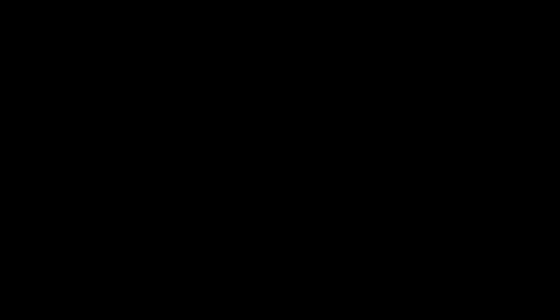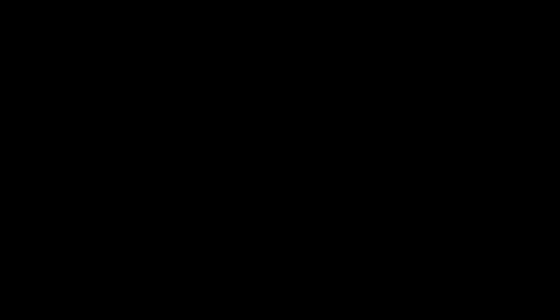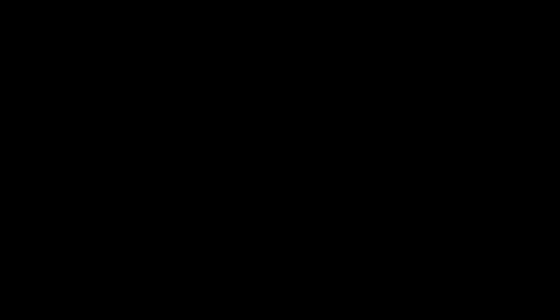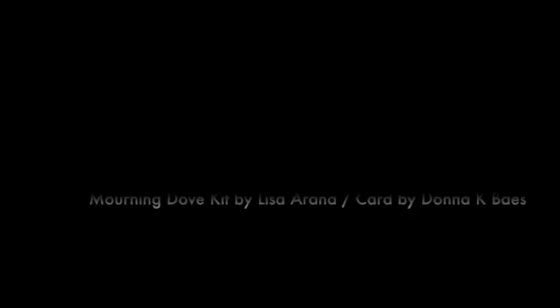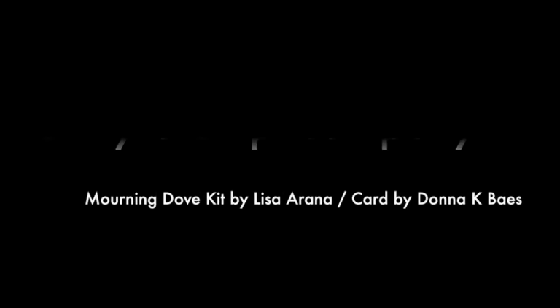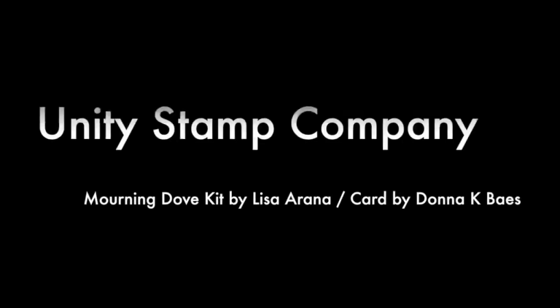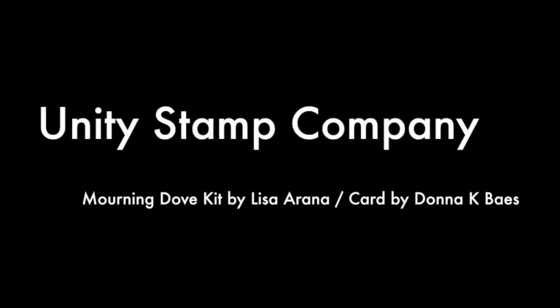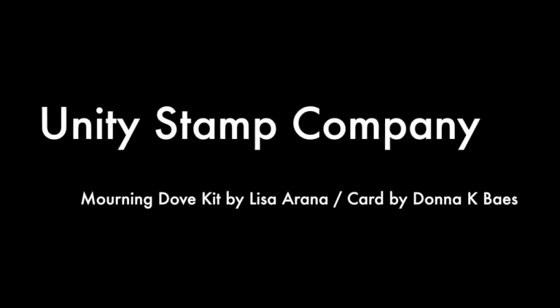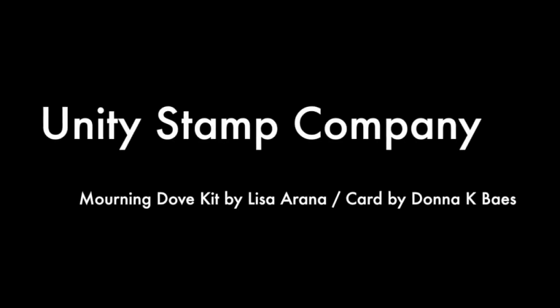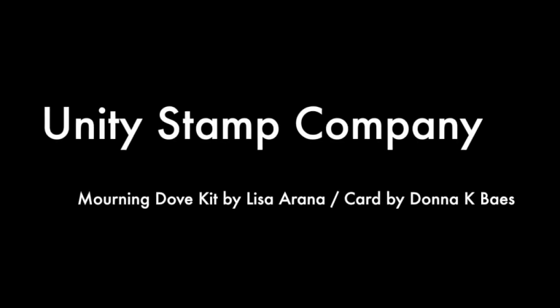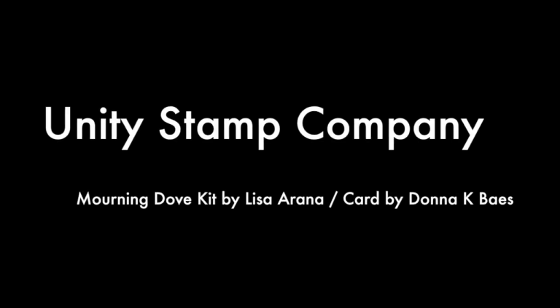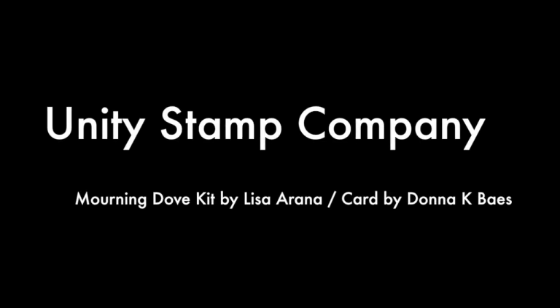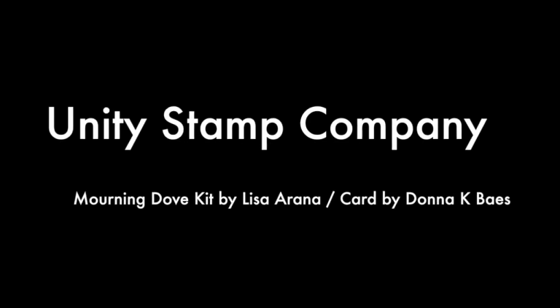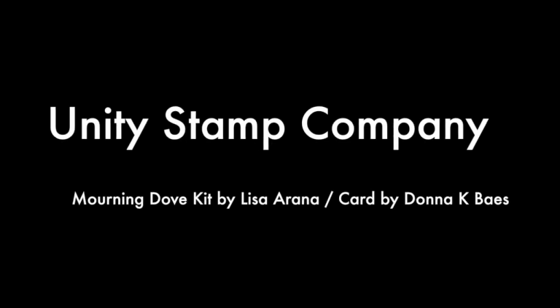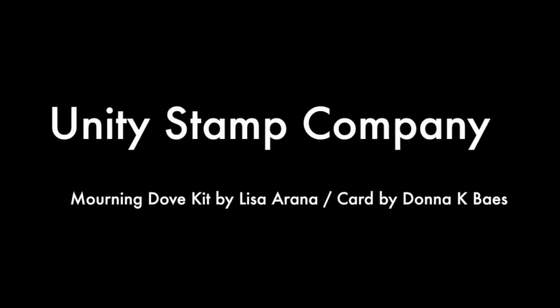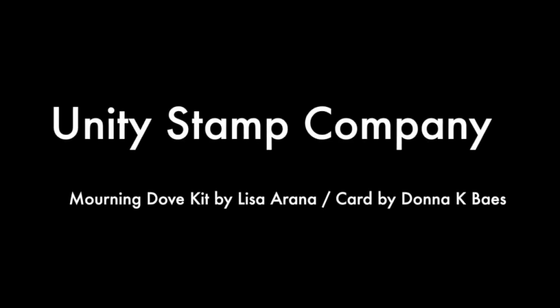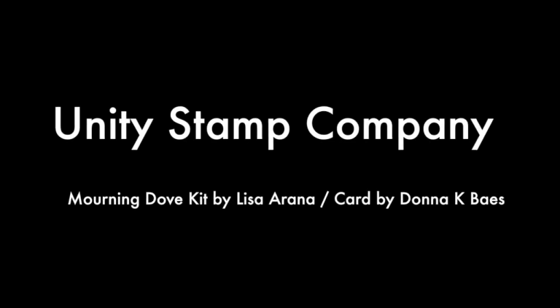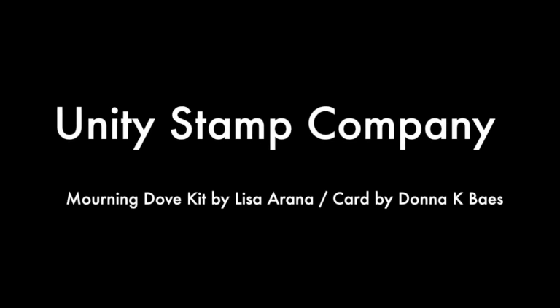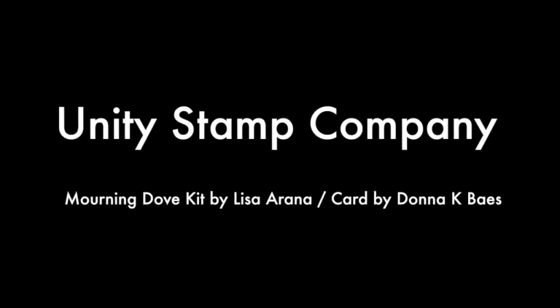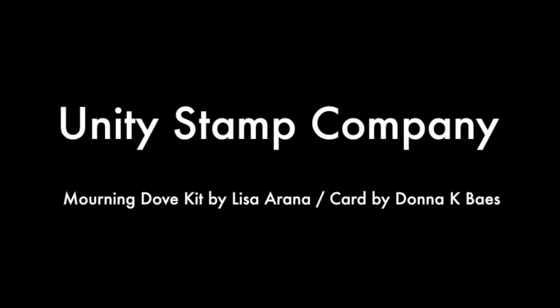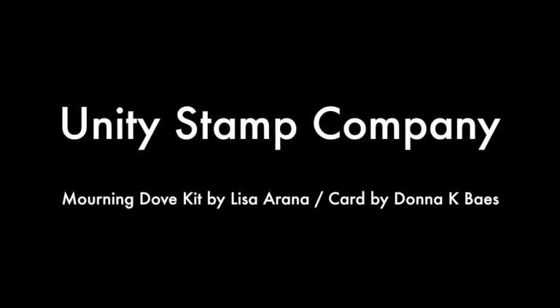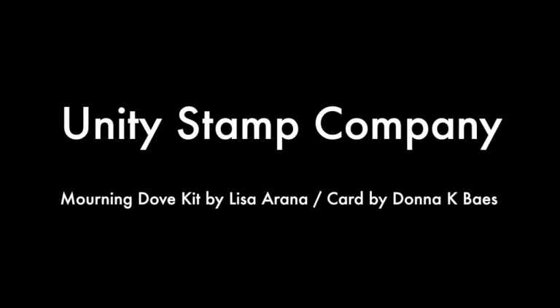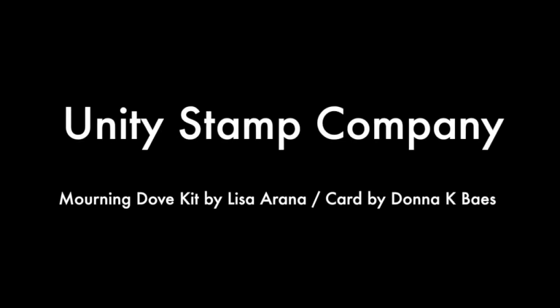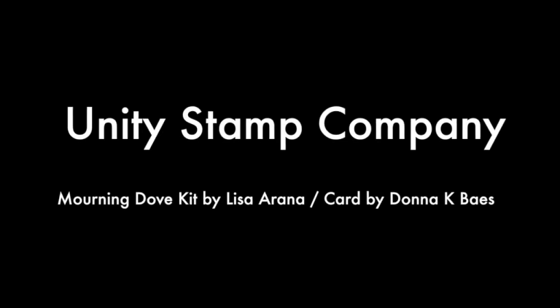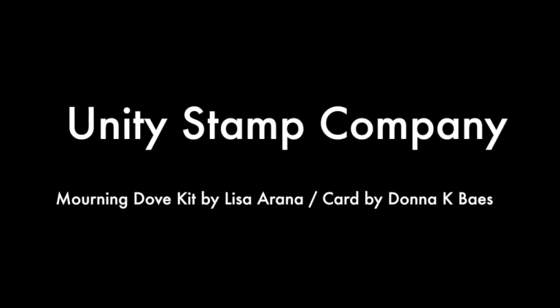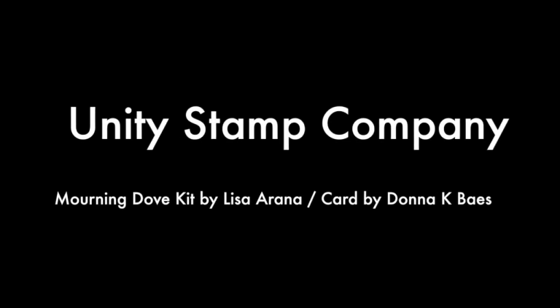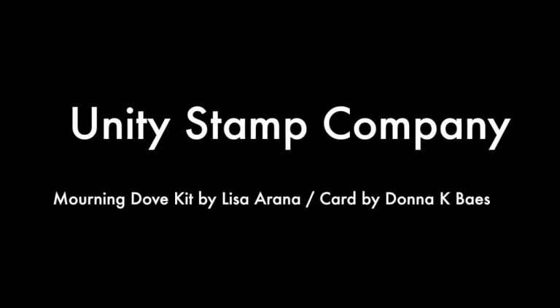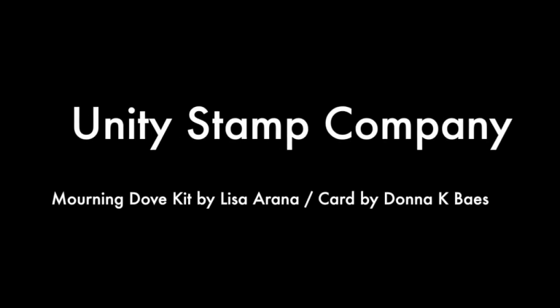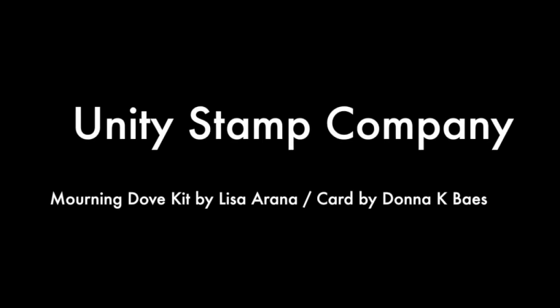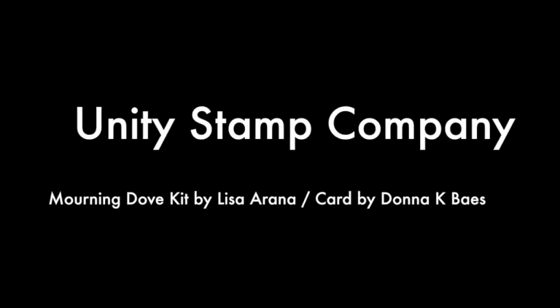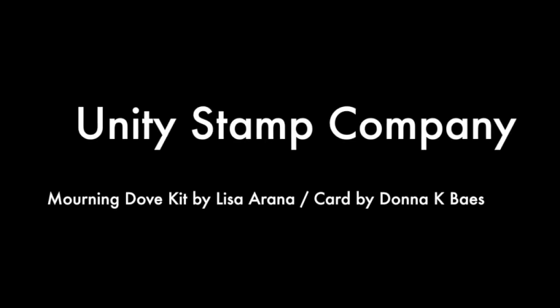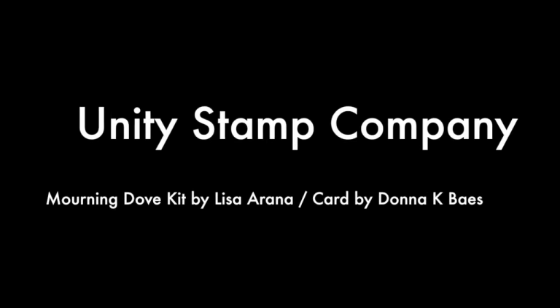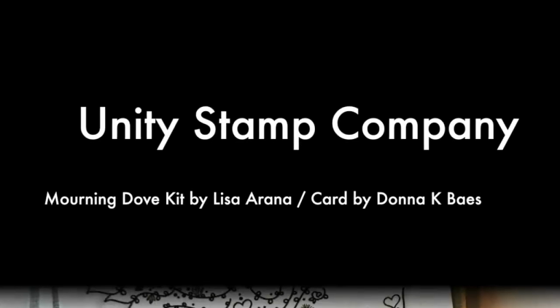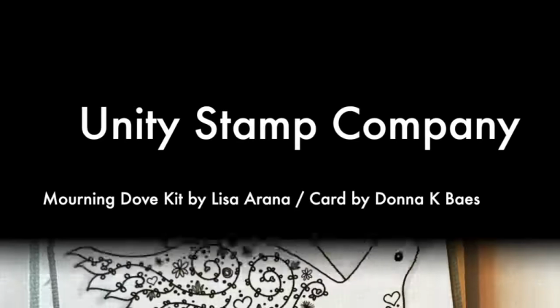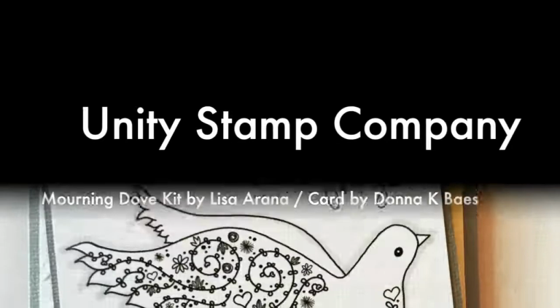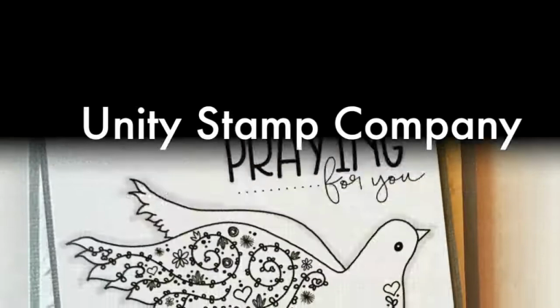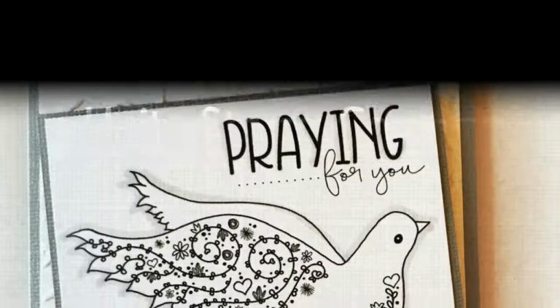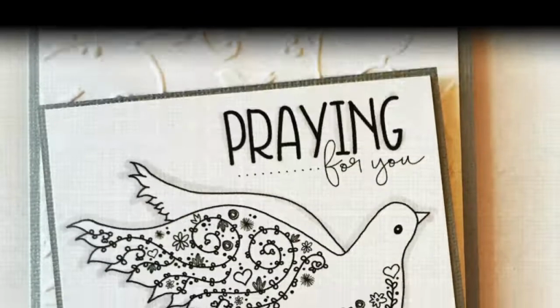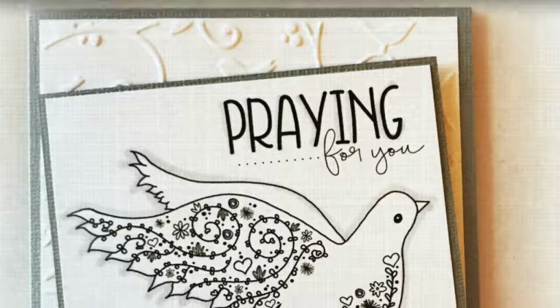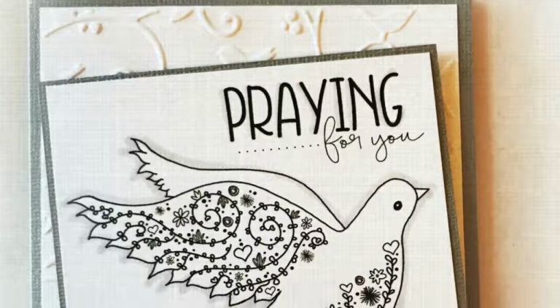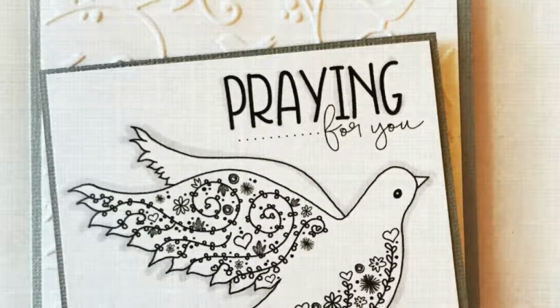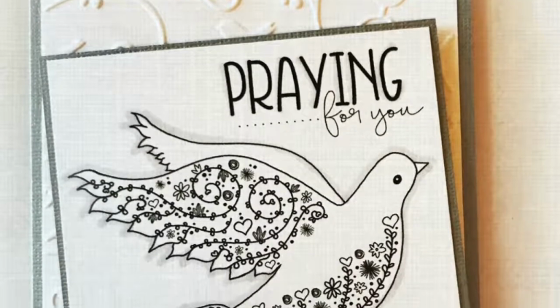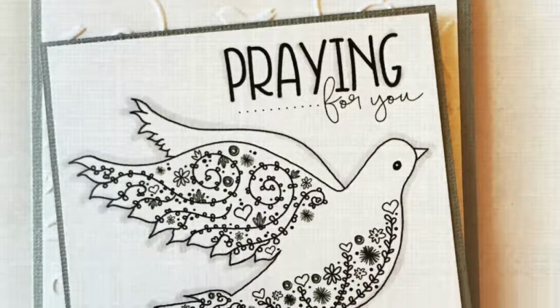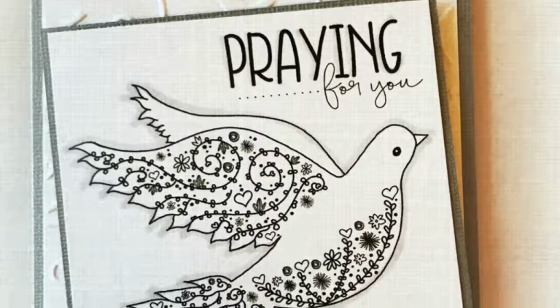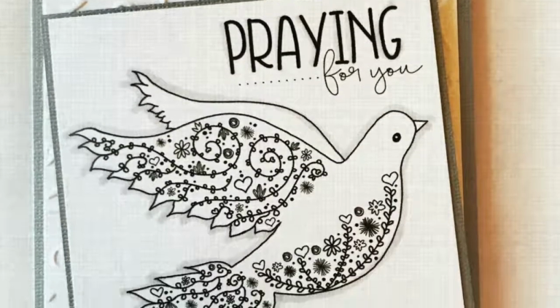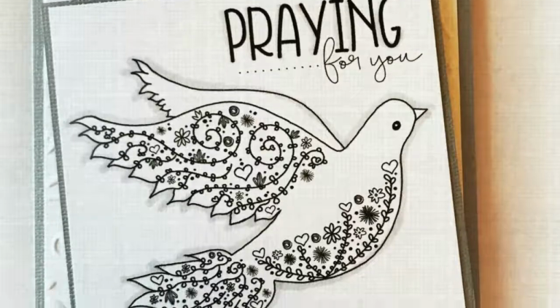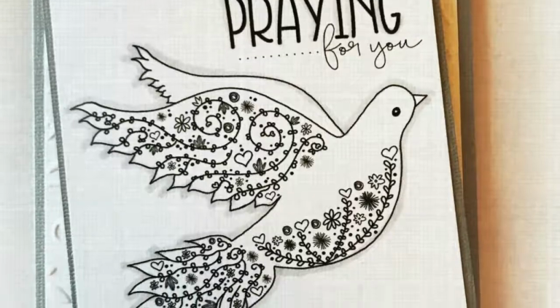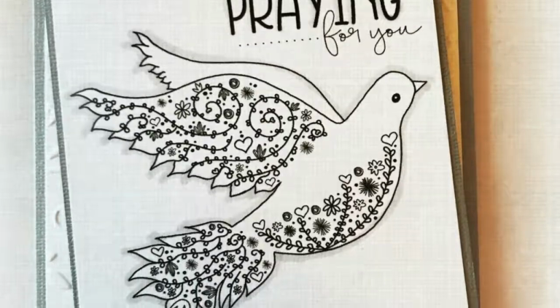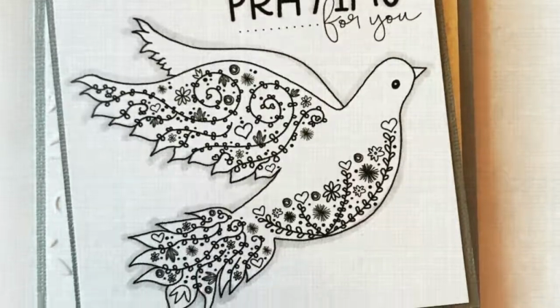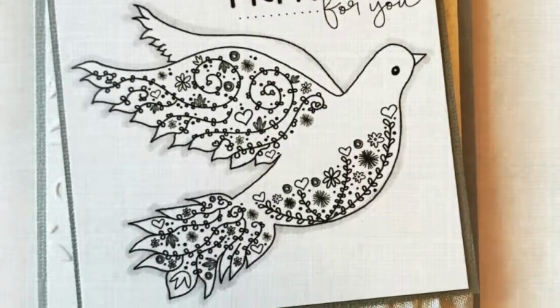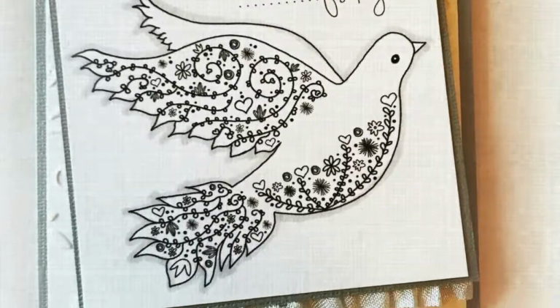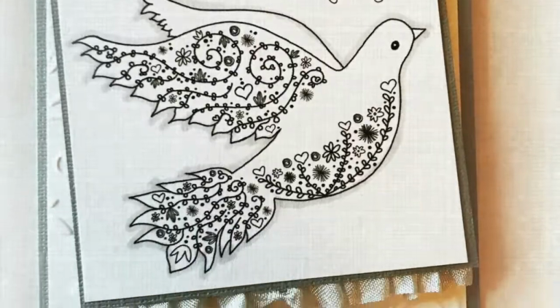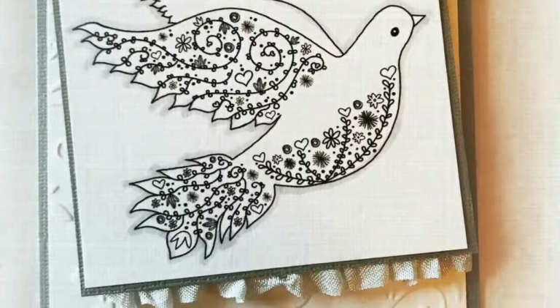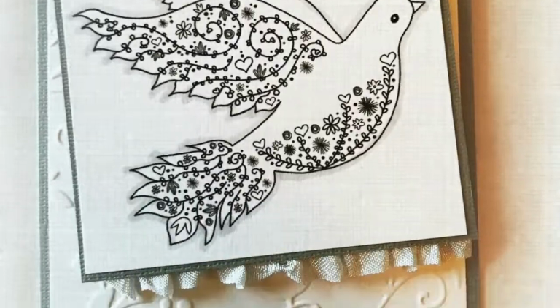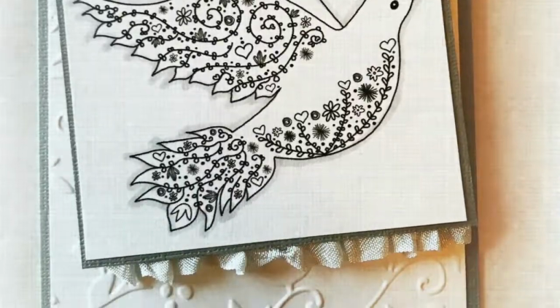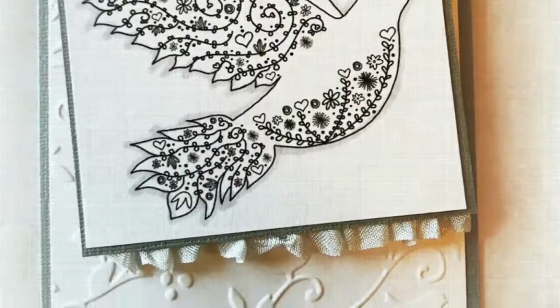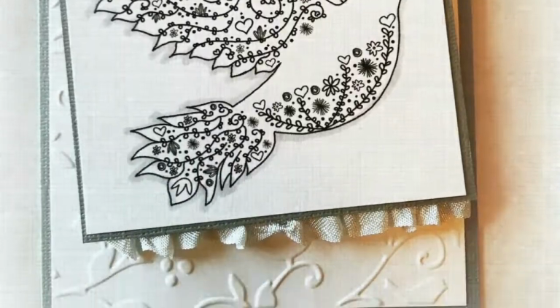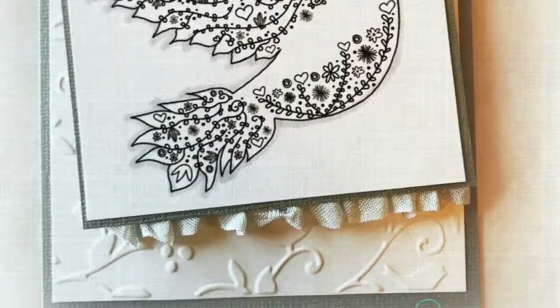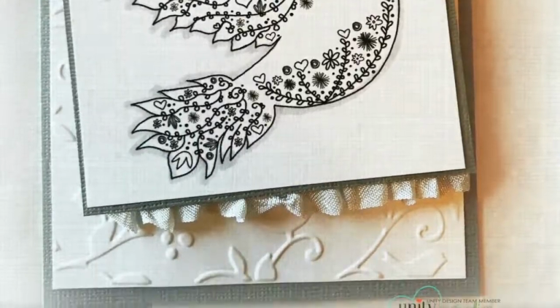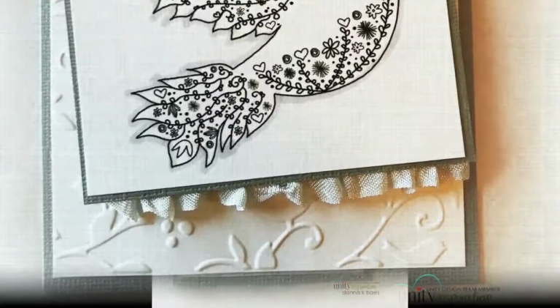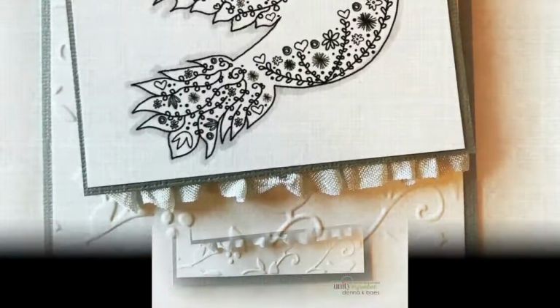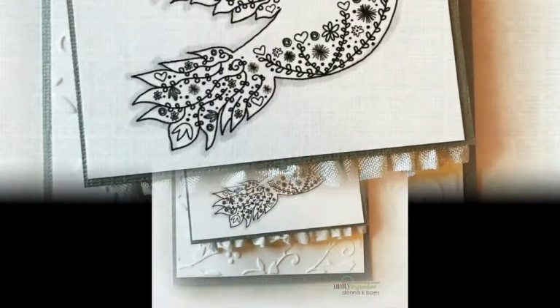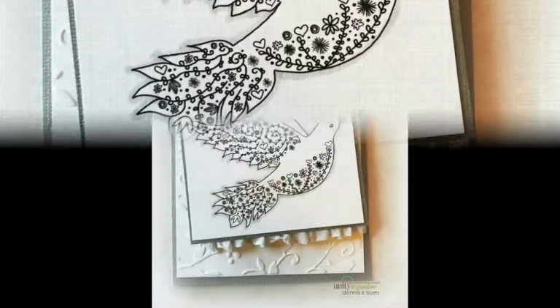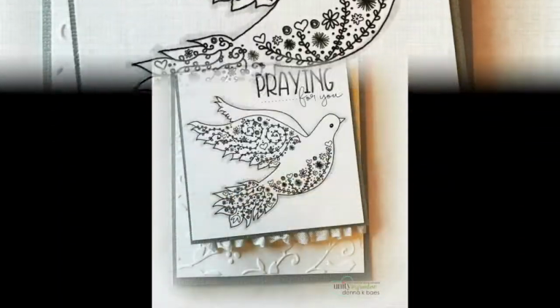Hi everyone, it's Donna Bayes here with you today sharing a card that I created using the new sentiment kit called Morning Dove.